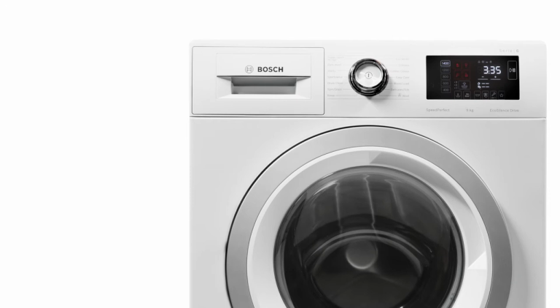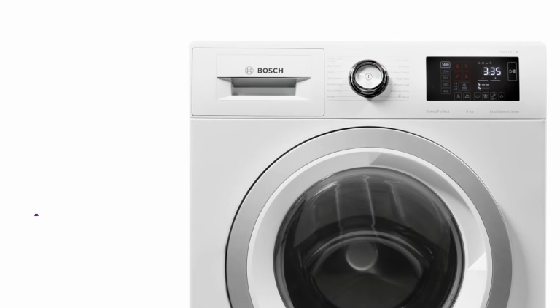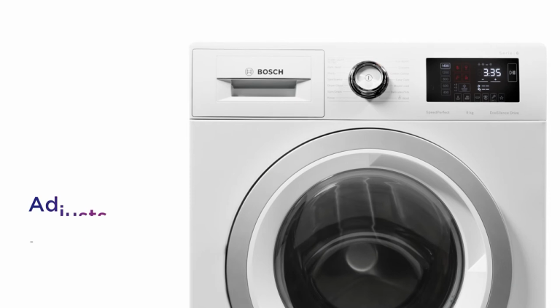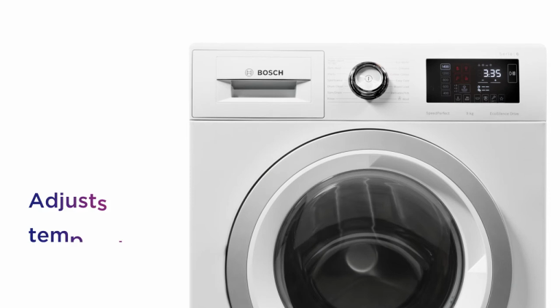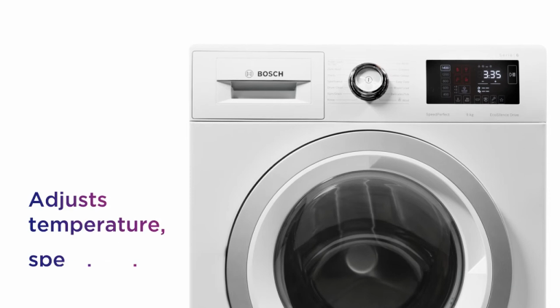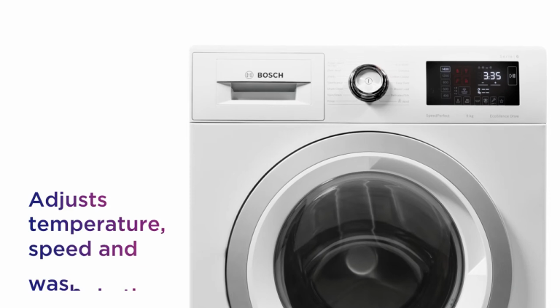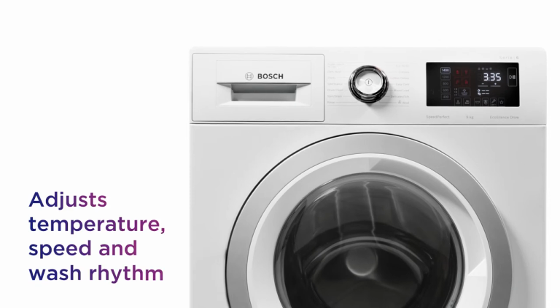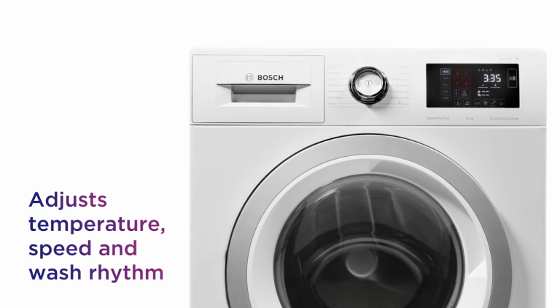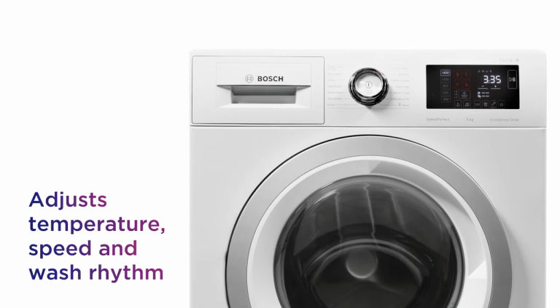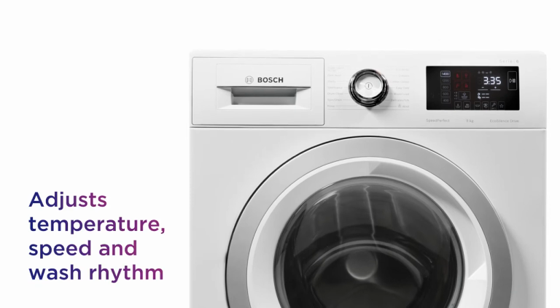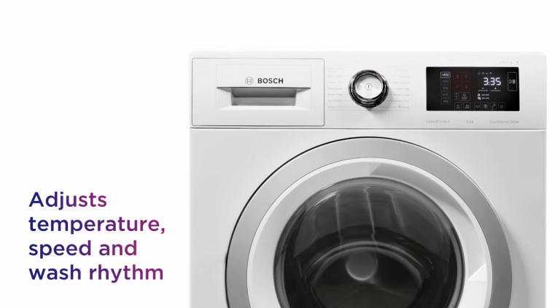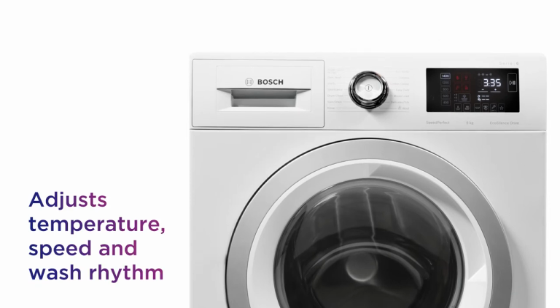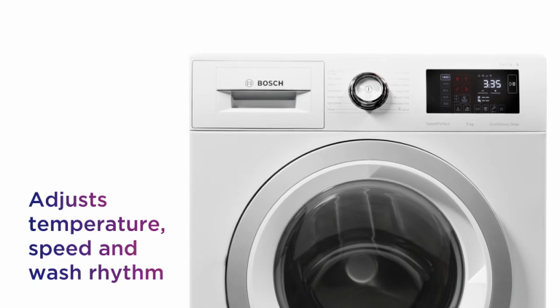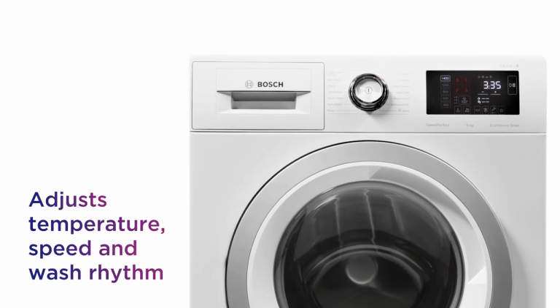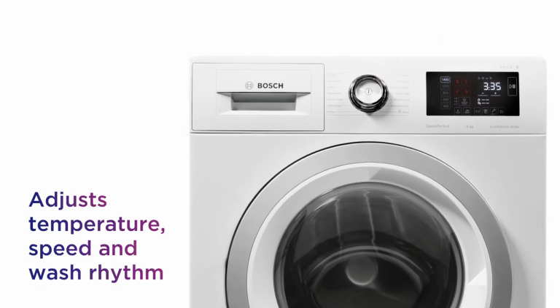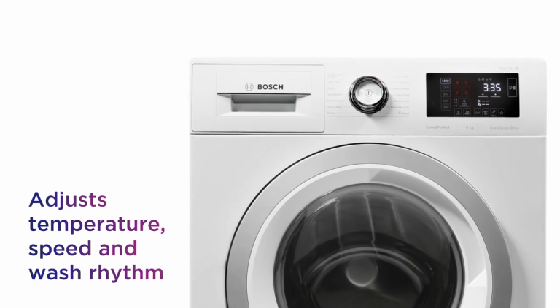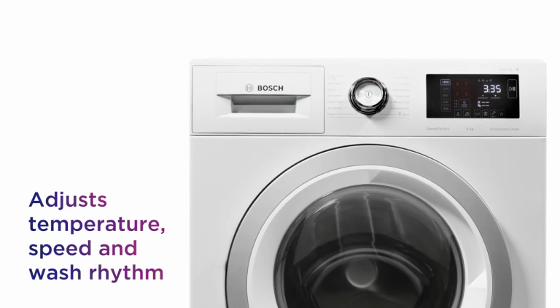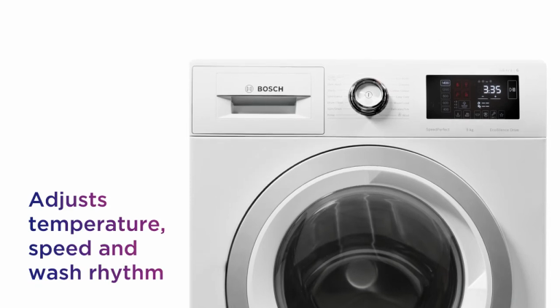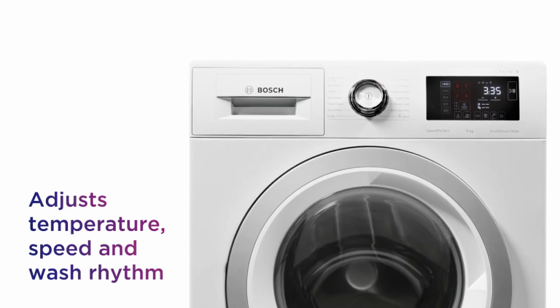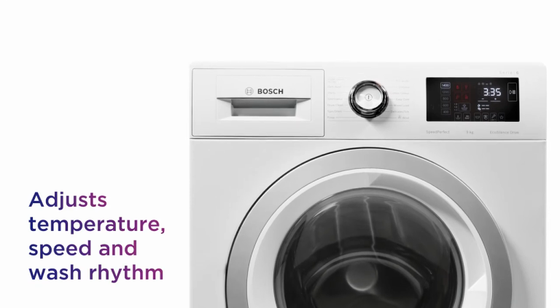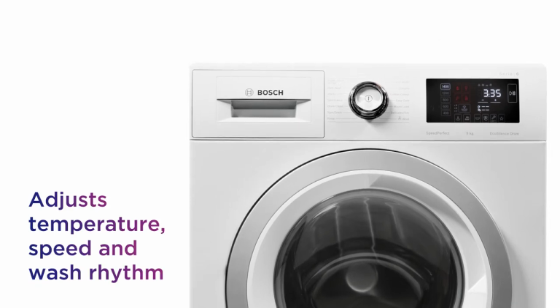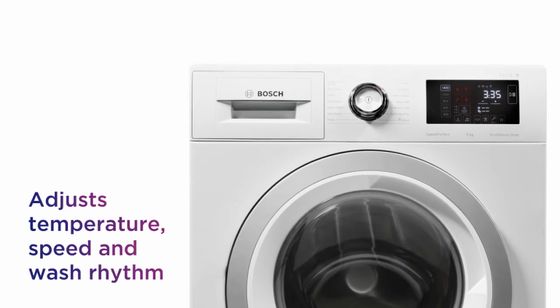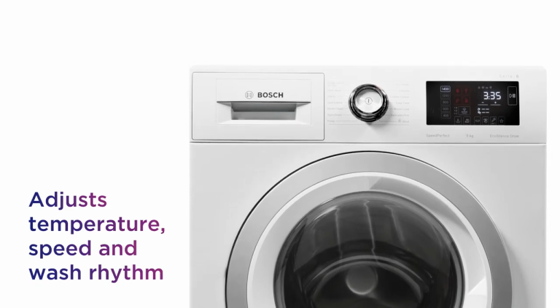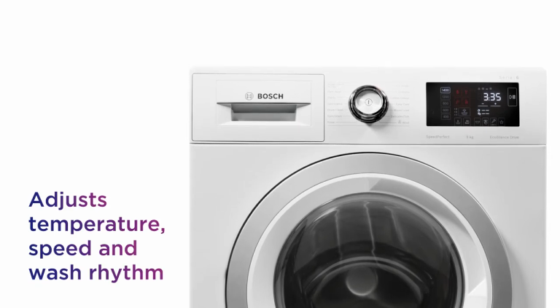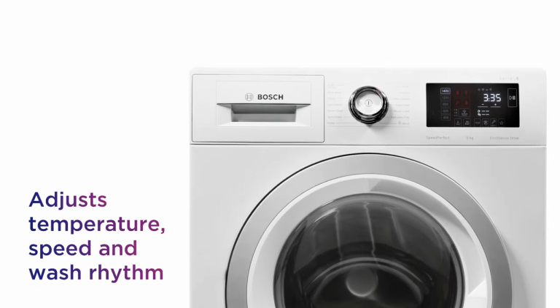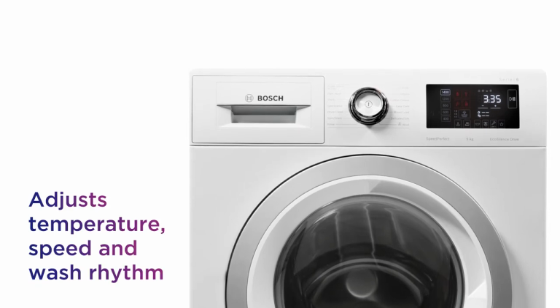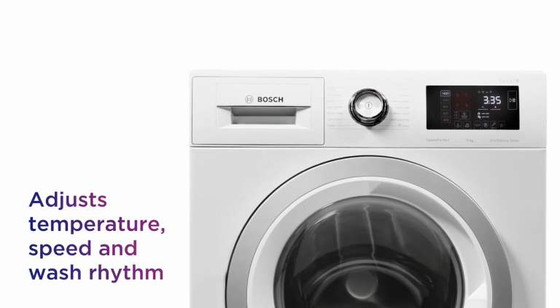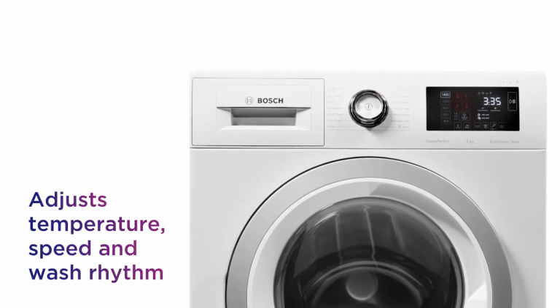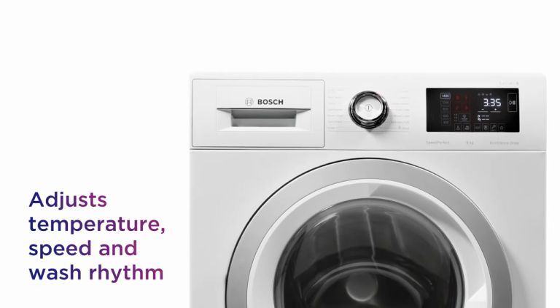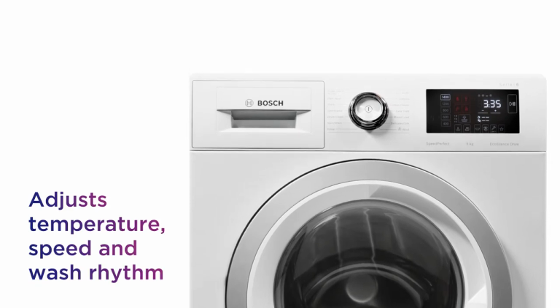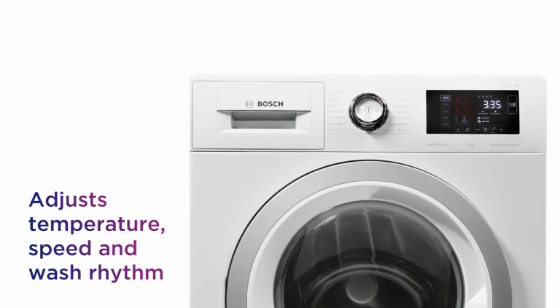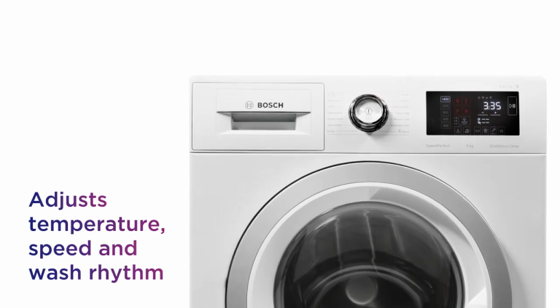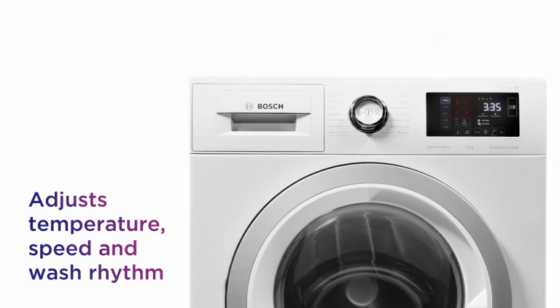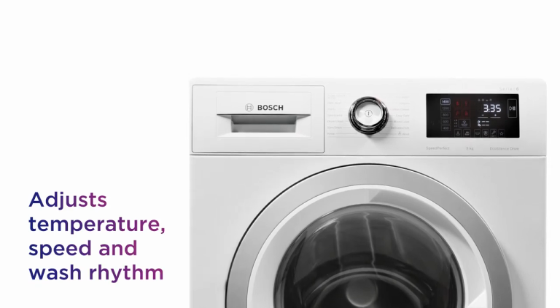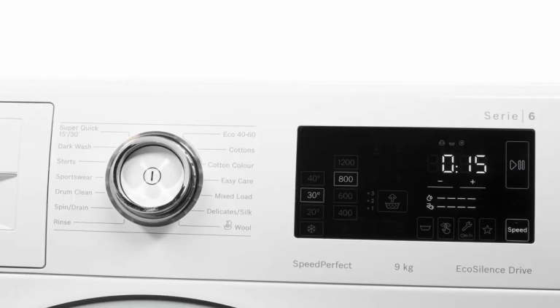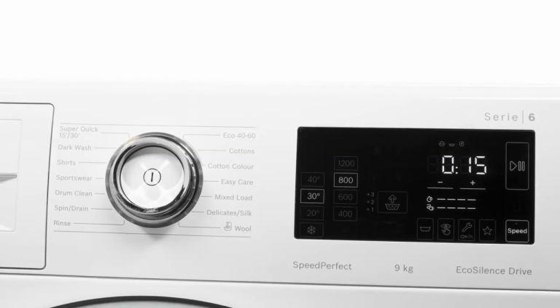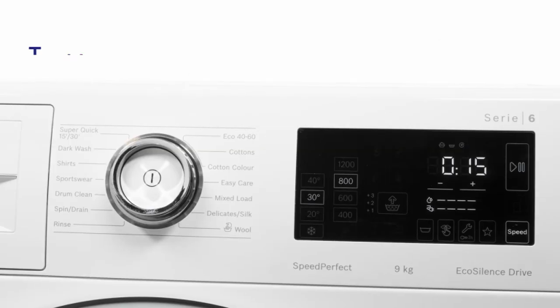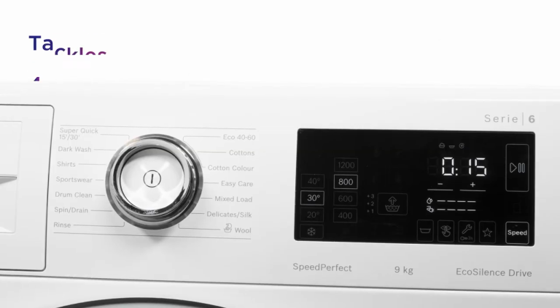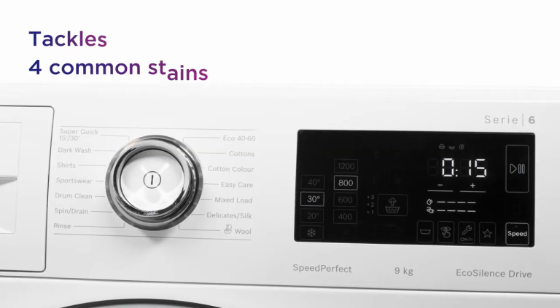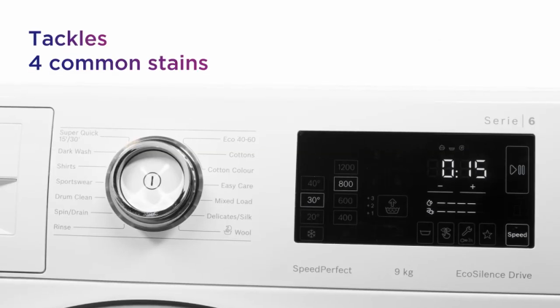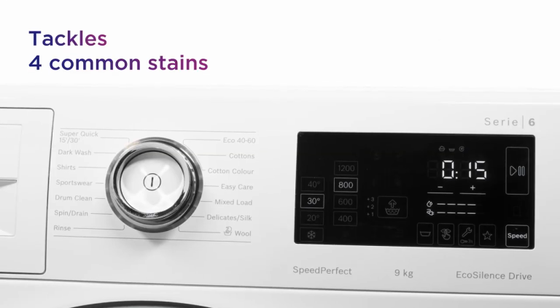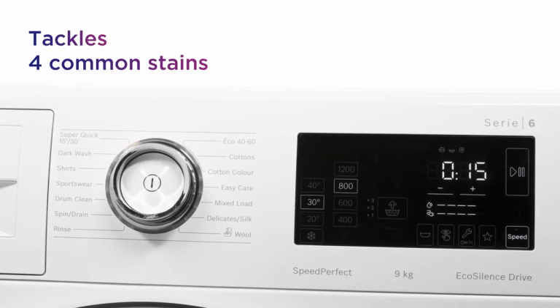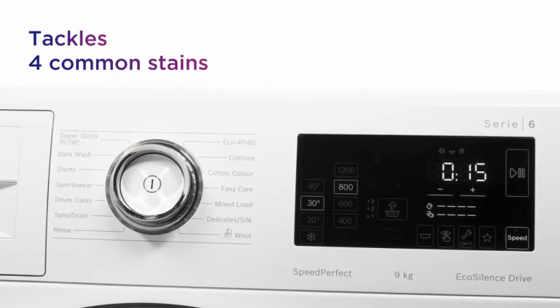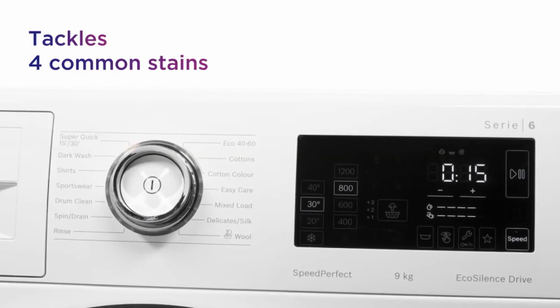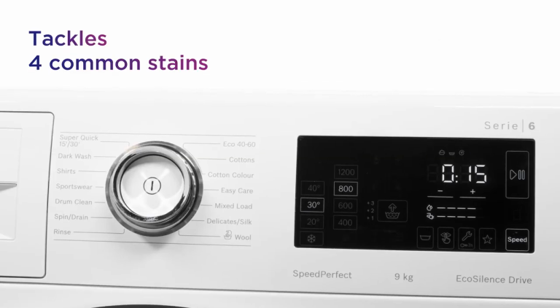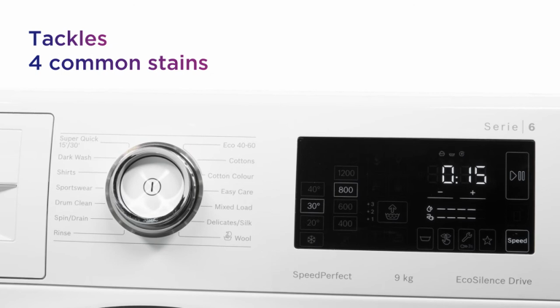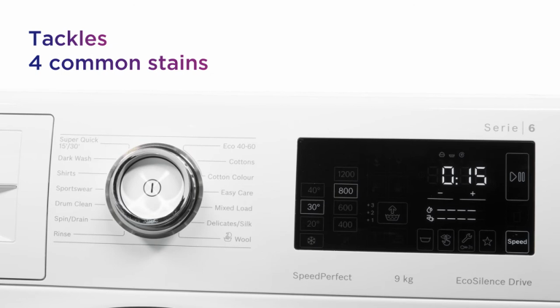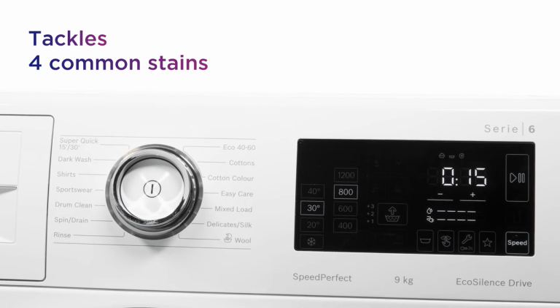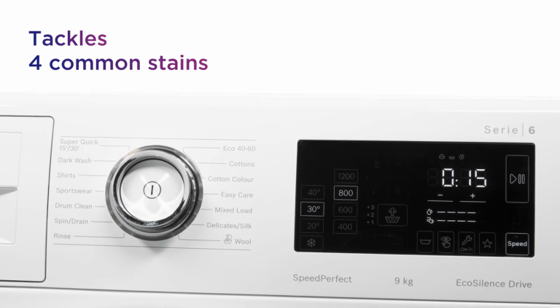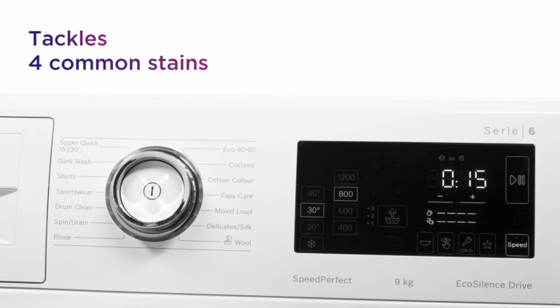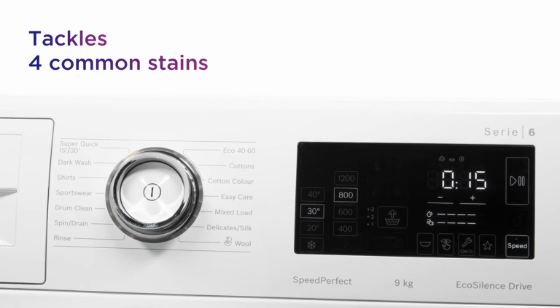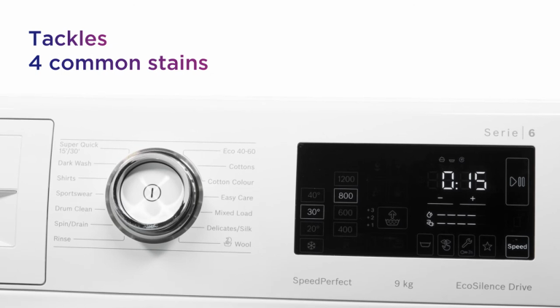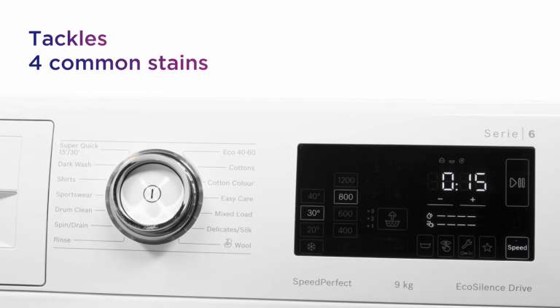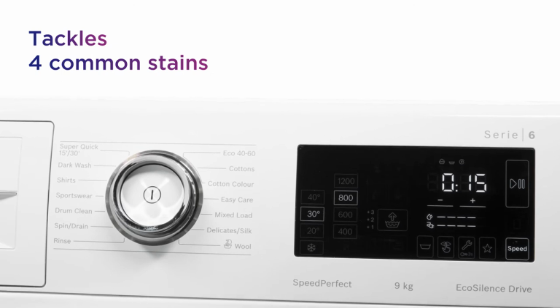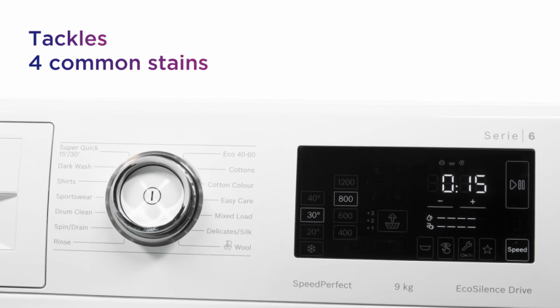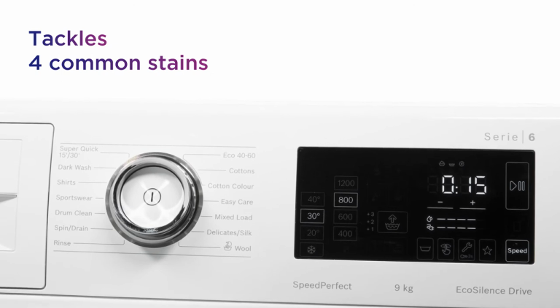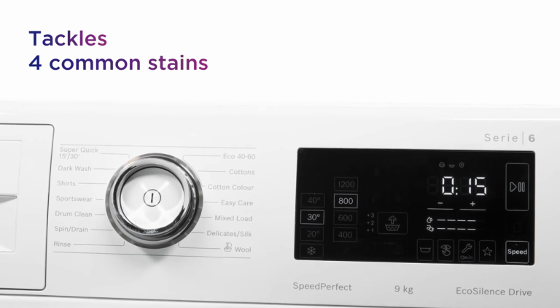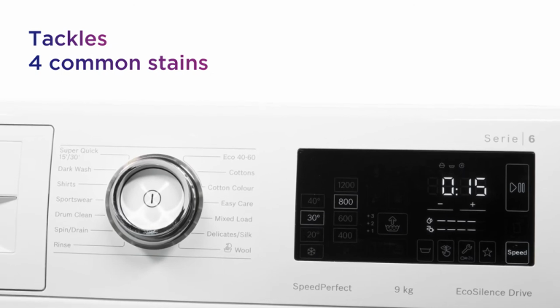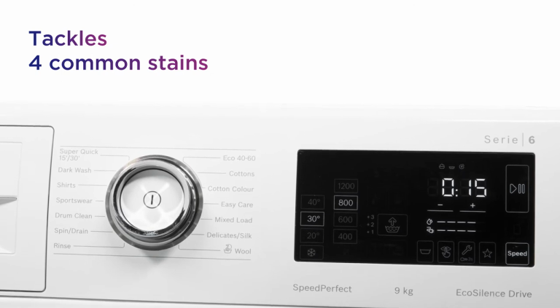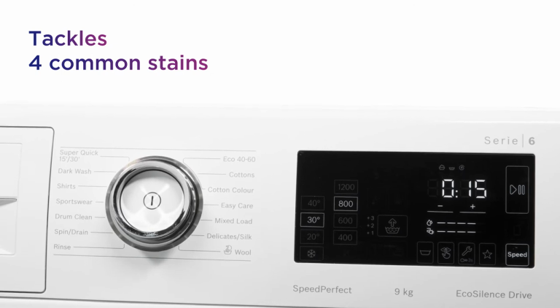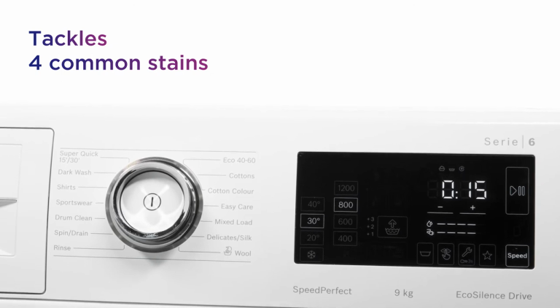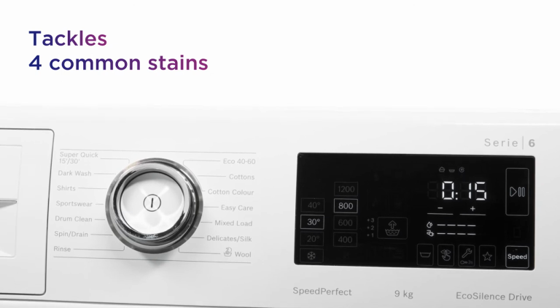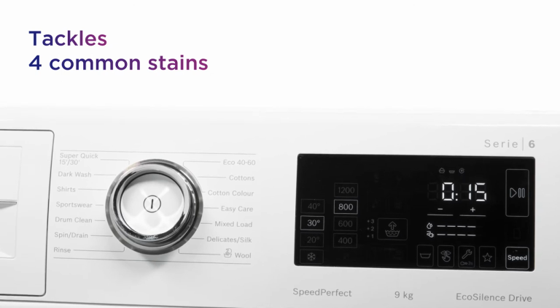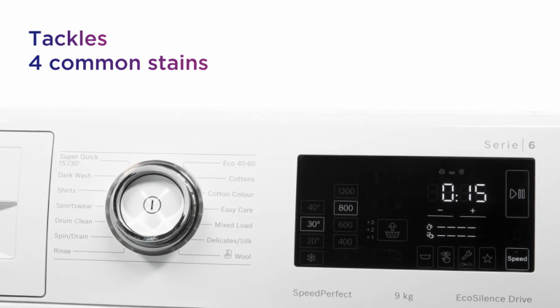It uses sensors to adjust water temperature, speed and wash rhythm, which lets it tackle four common stains without any trouble.